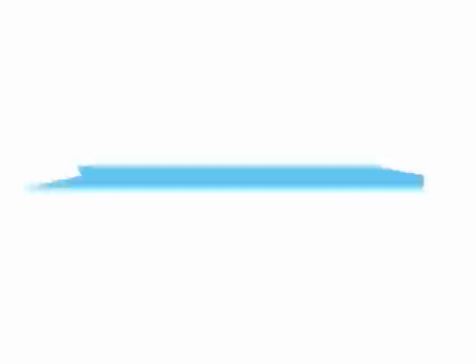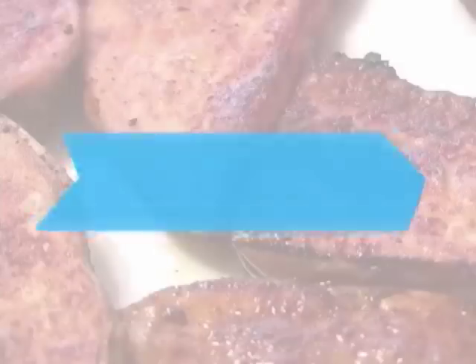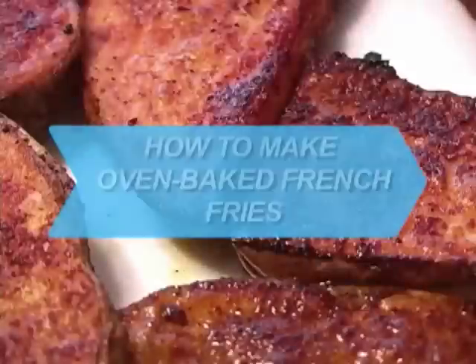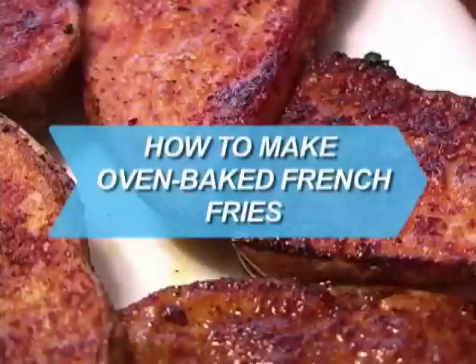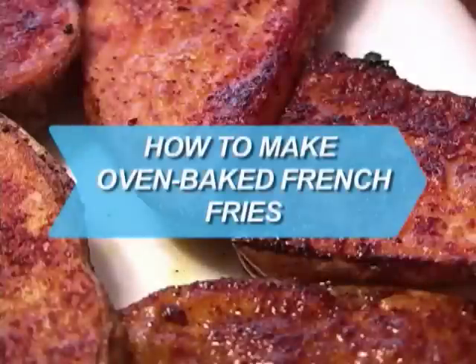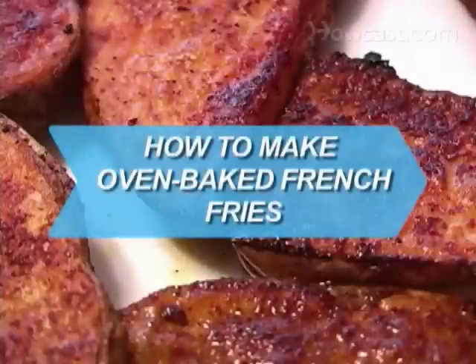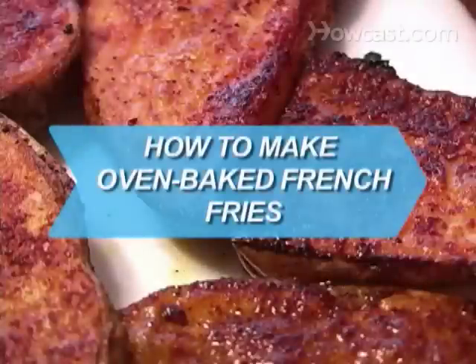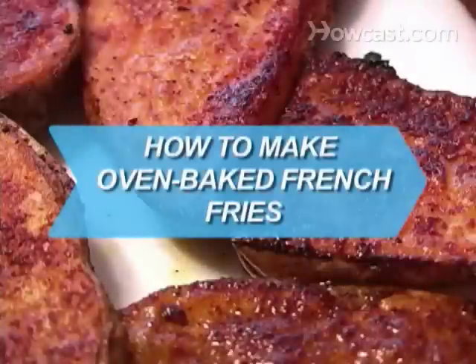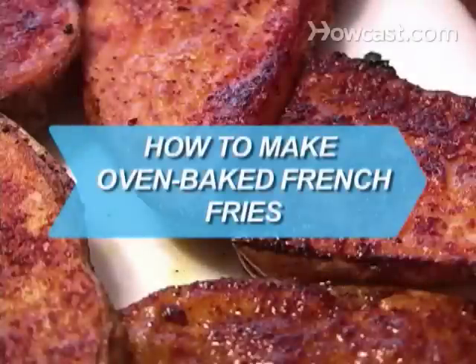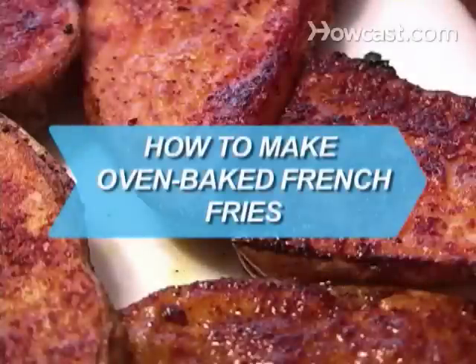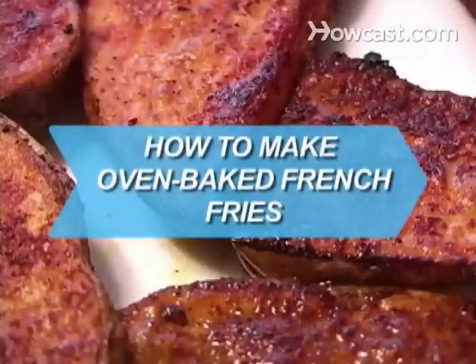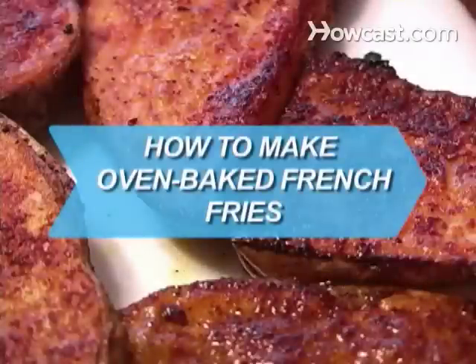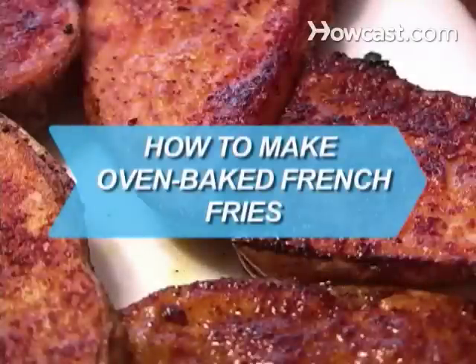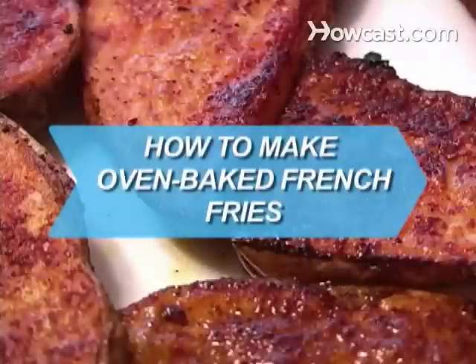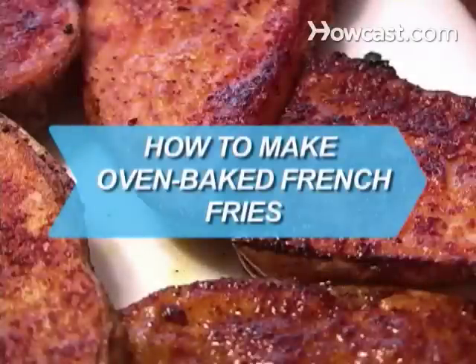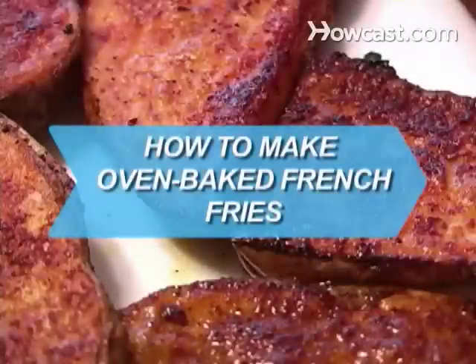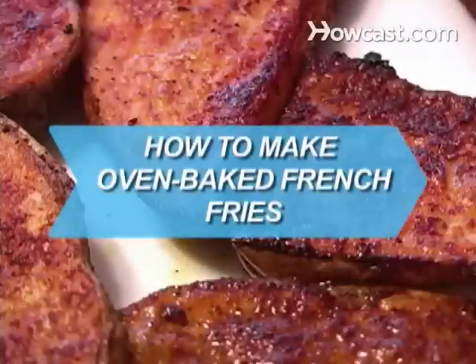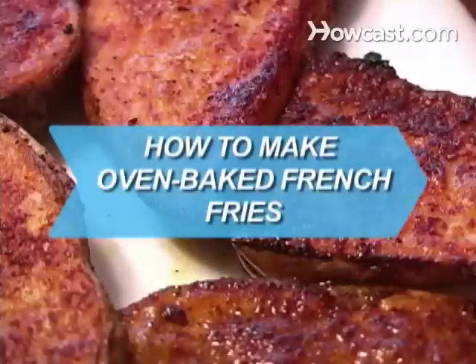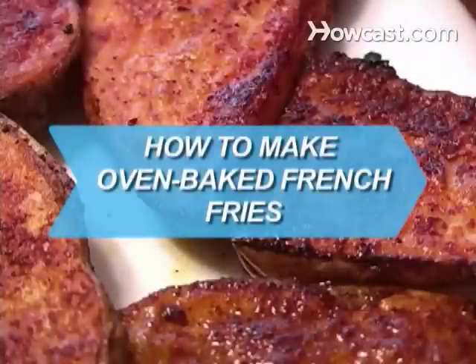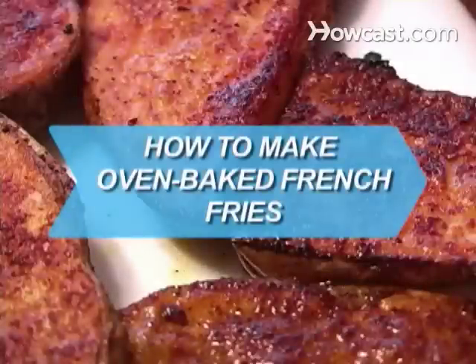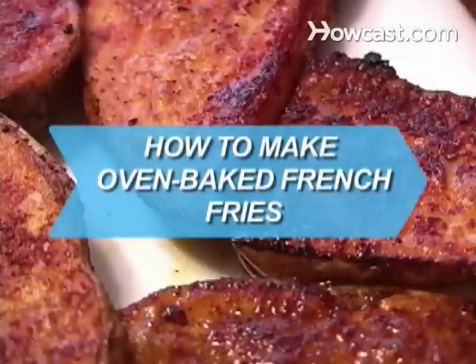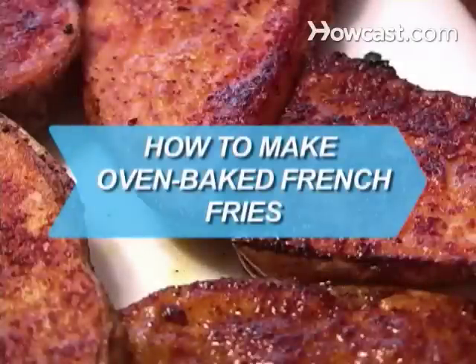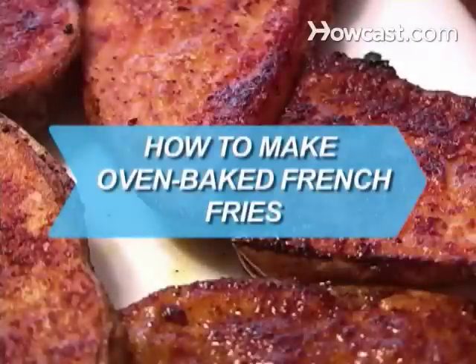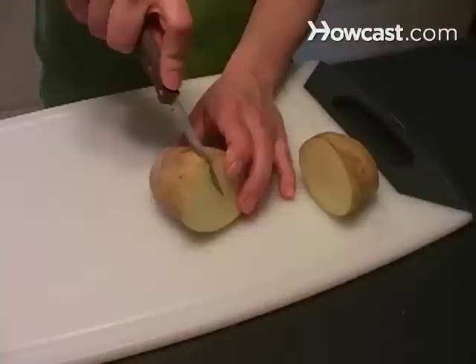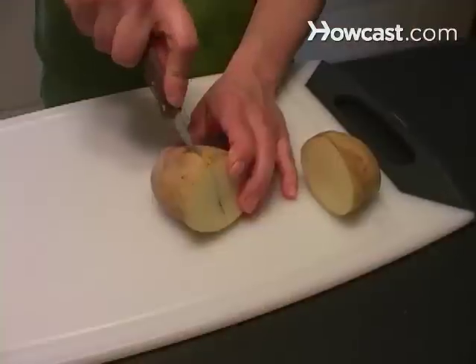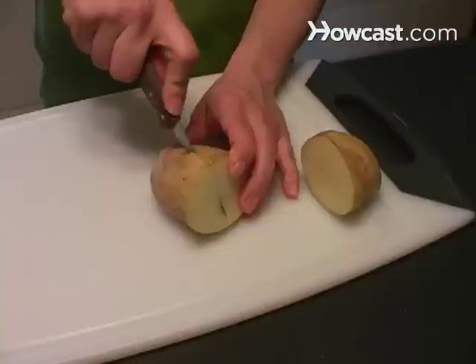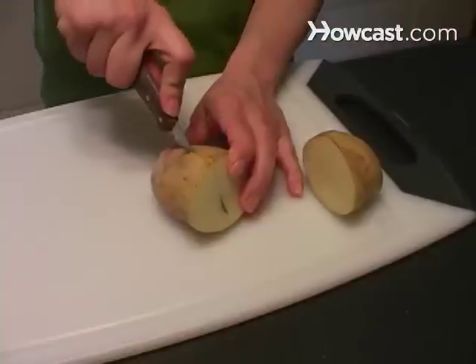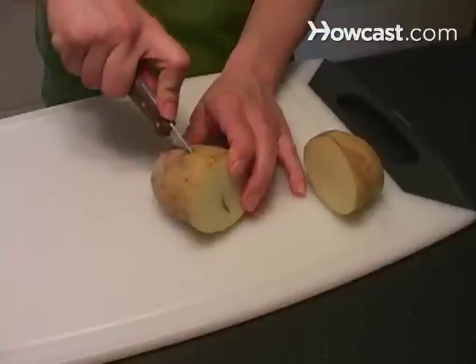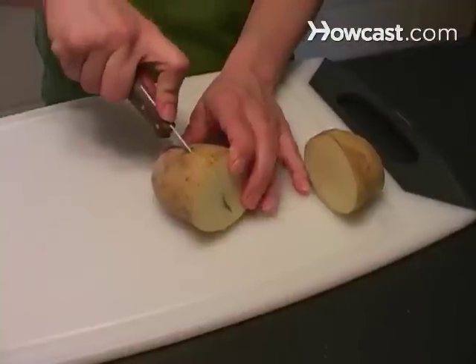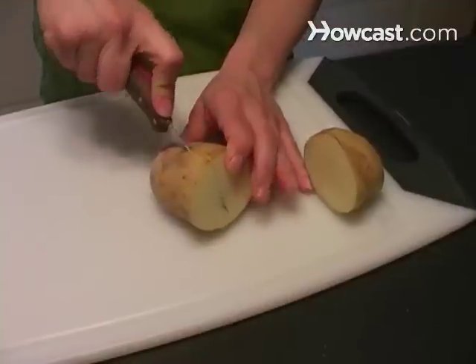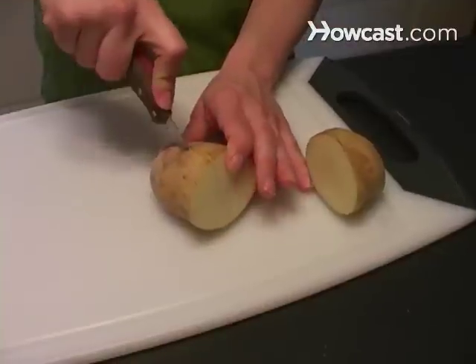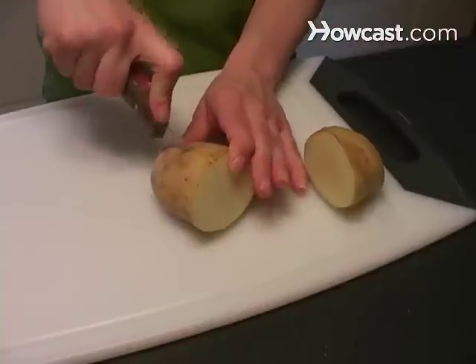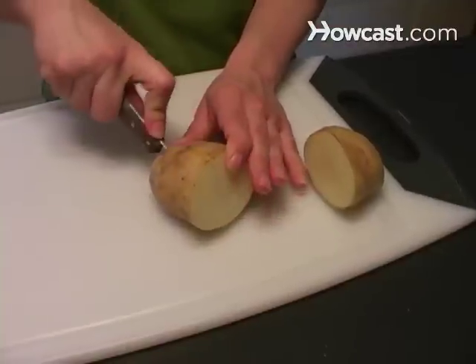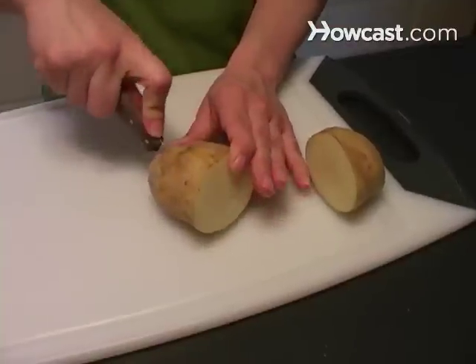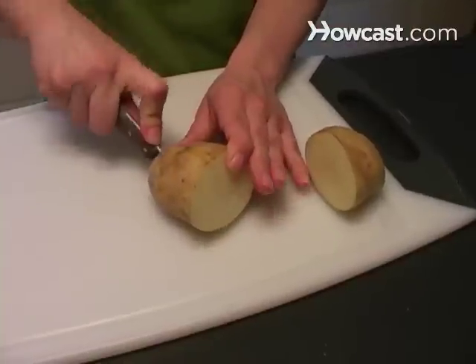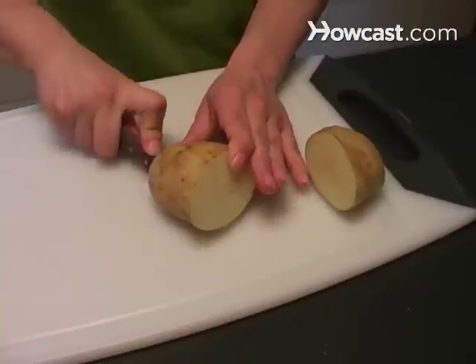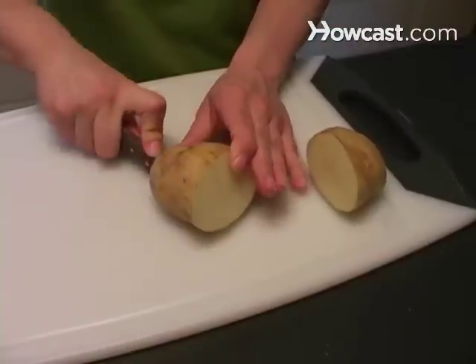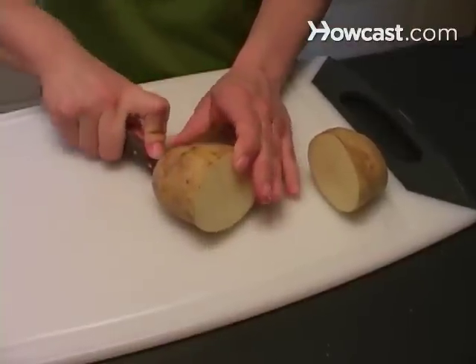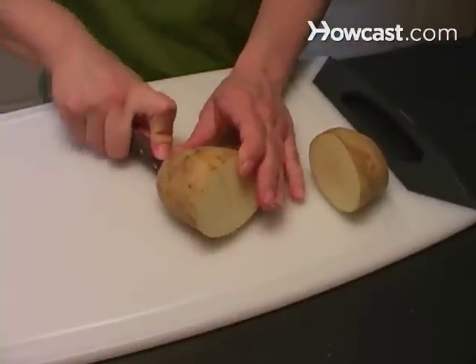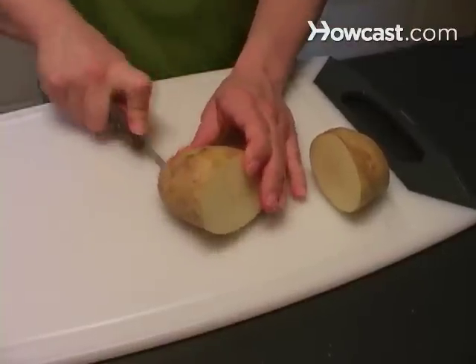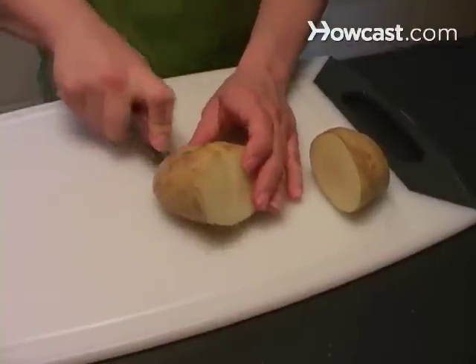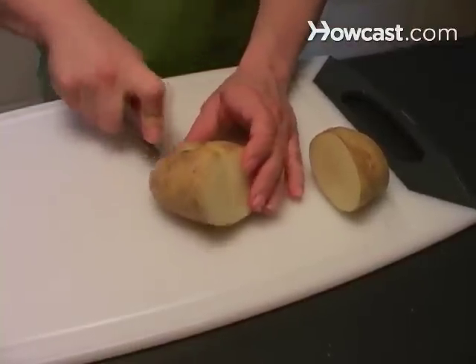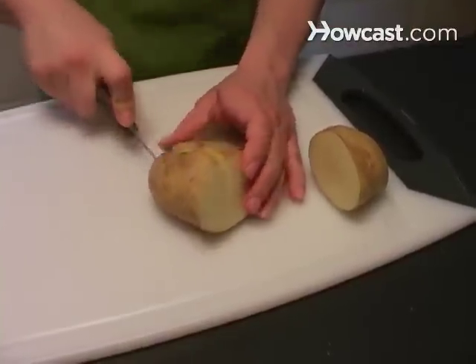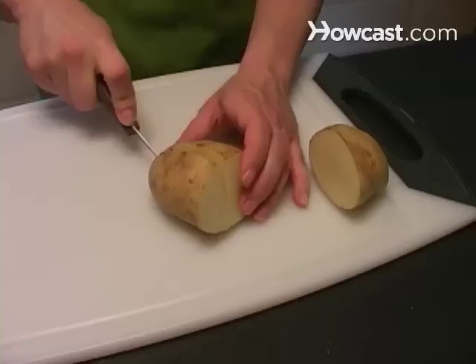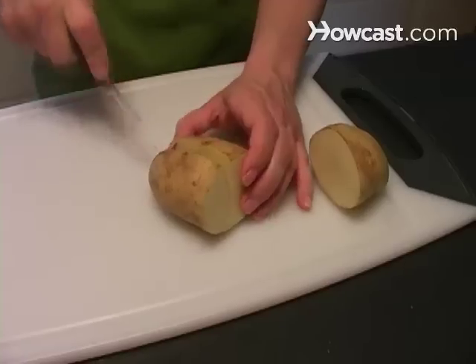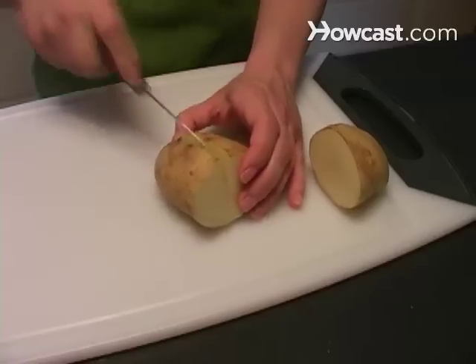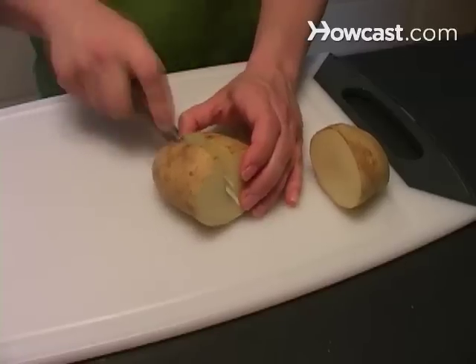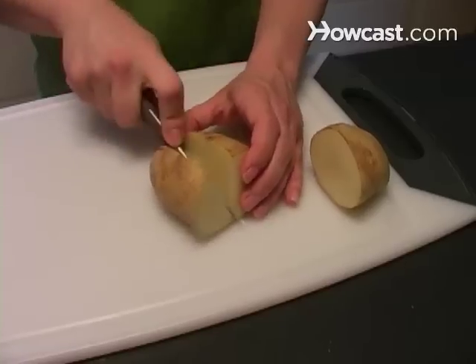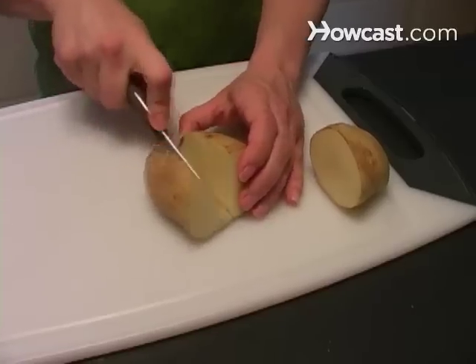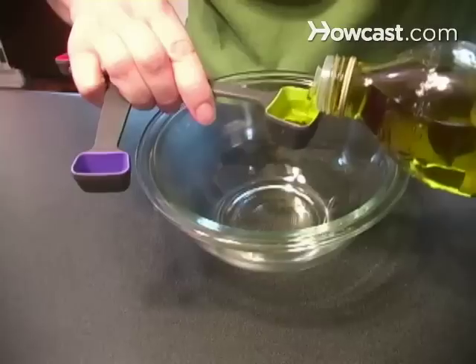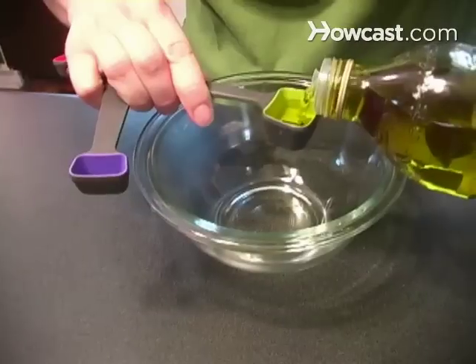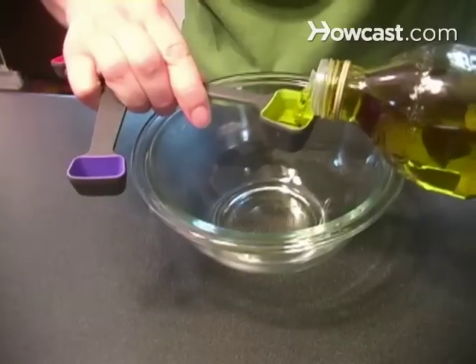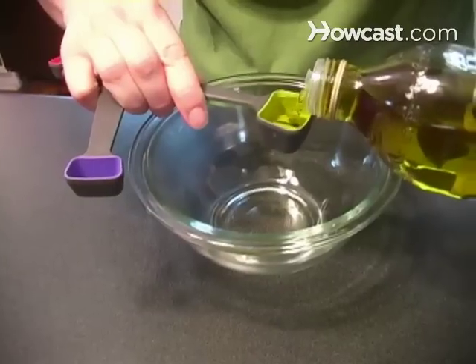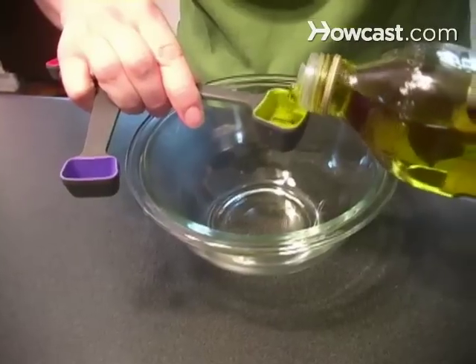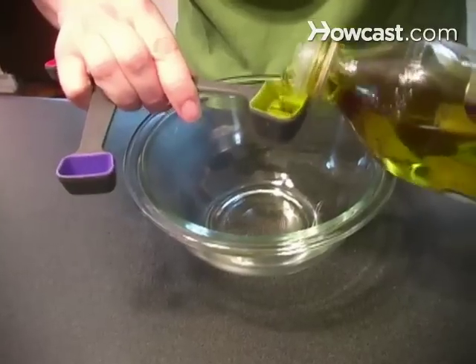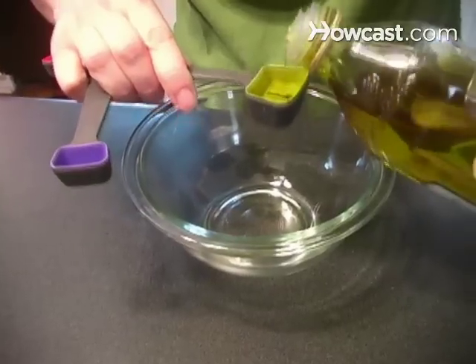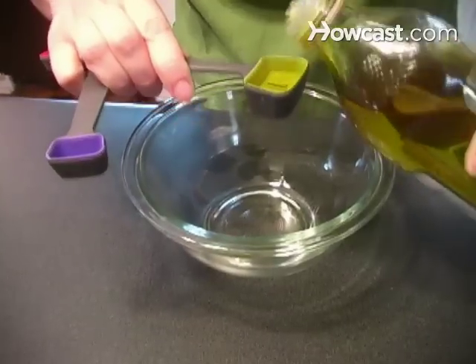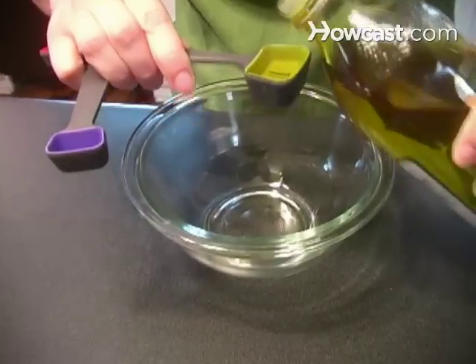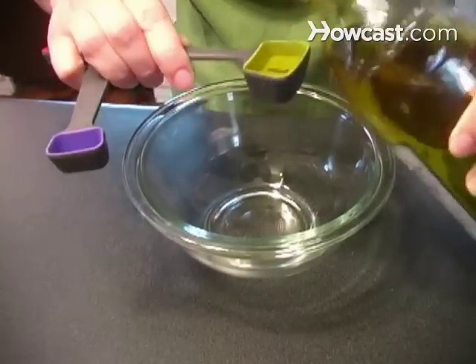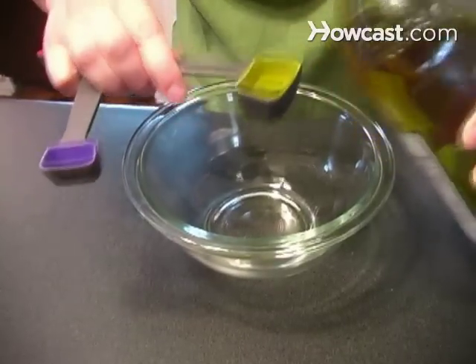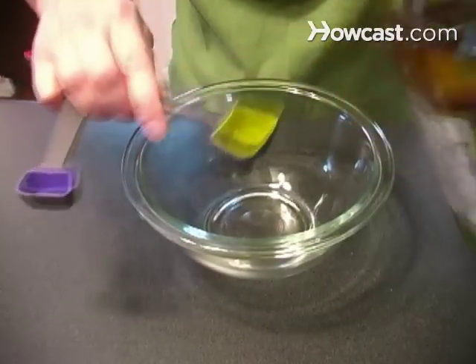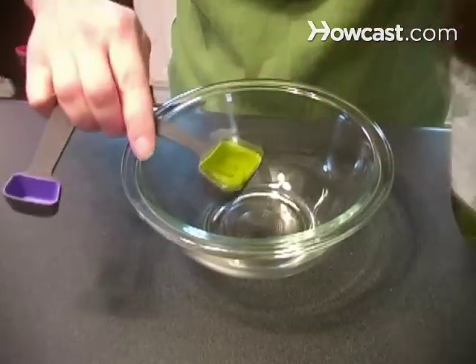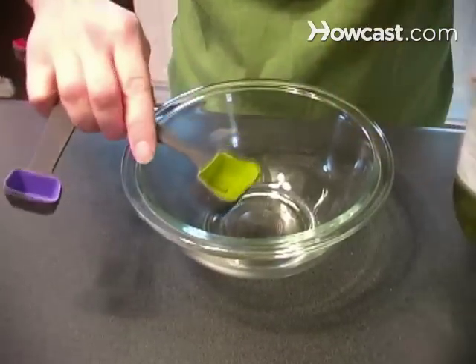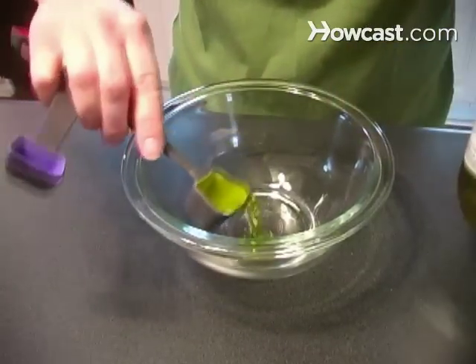How to Make Oven-Baked French Fries. Make restaurant-quality fries with less fat and fewer calories by skipping the deep fryer.